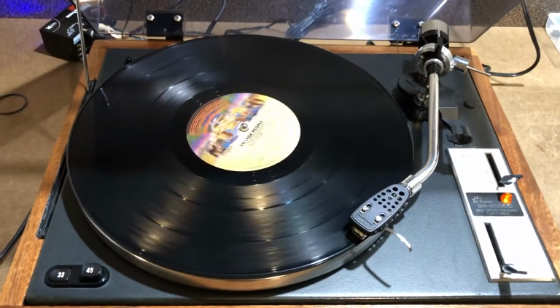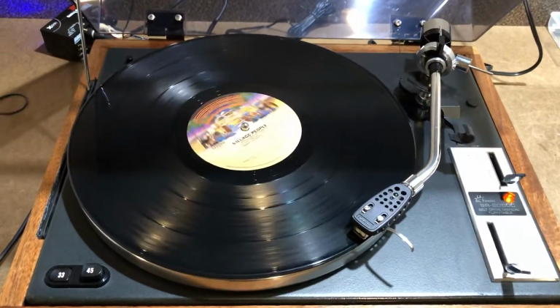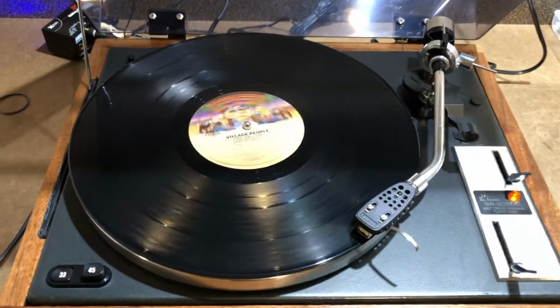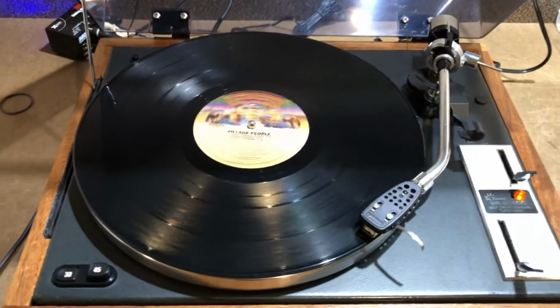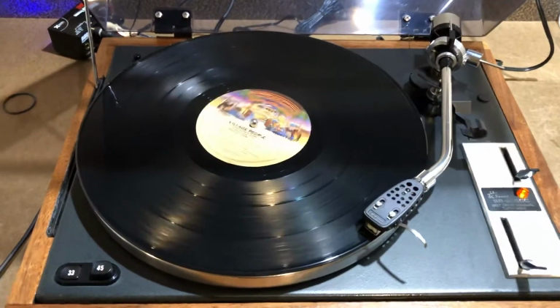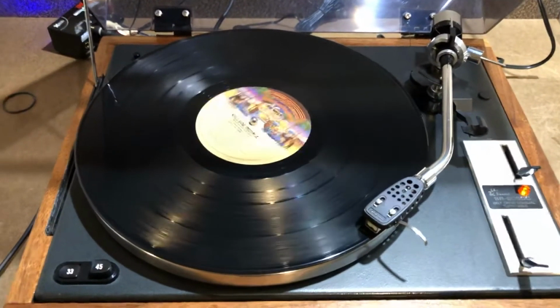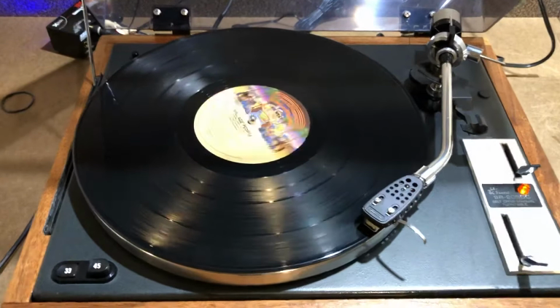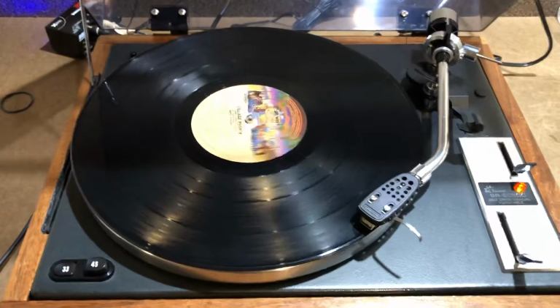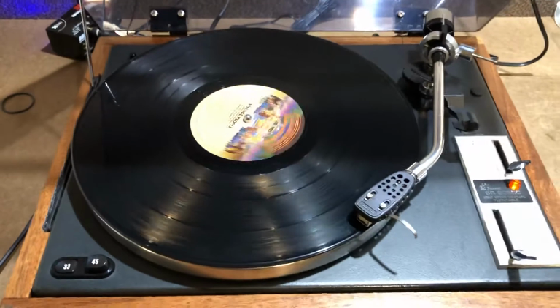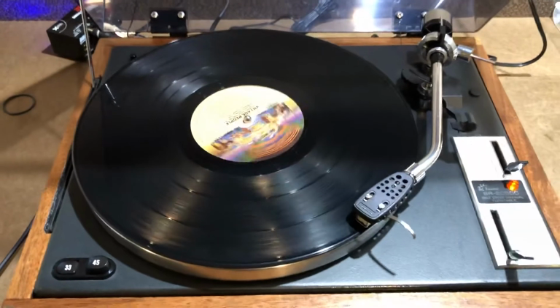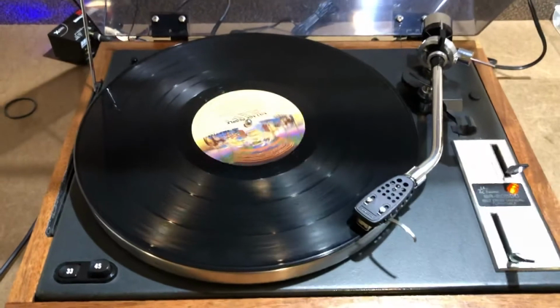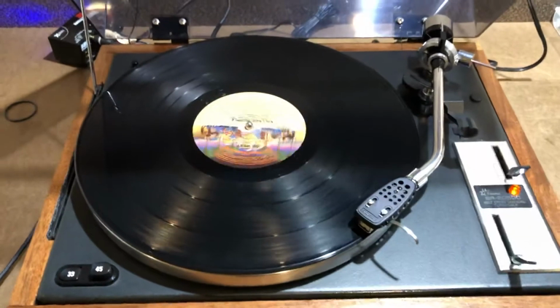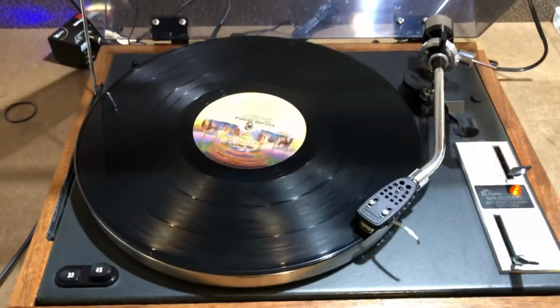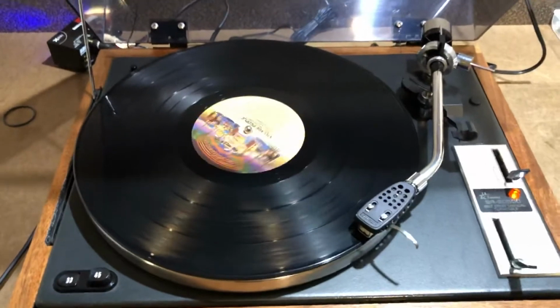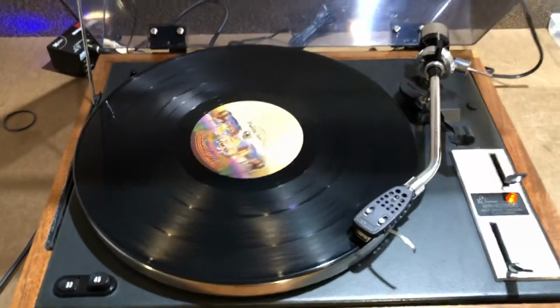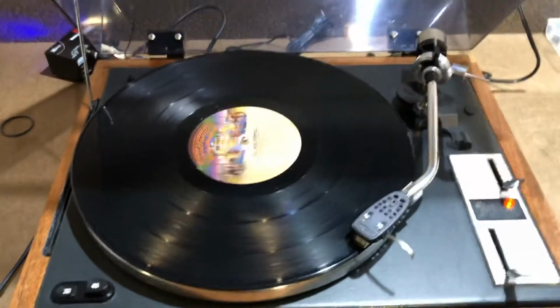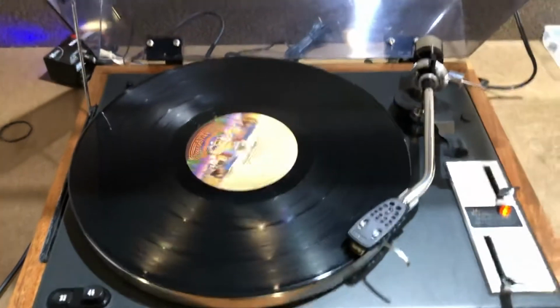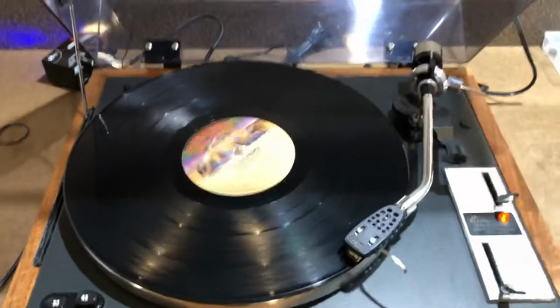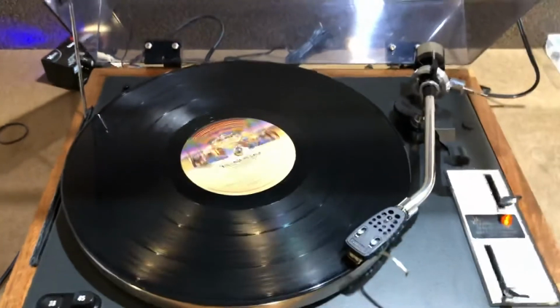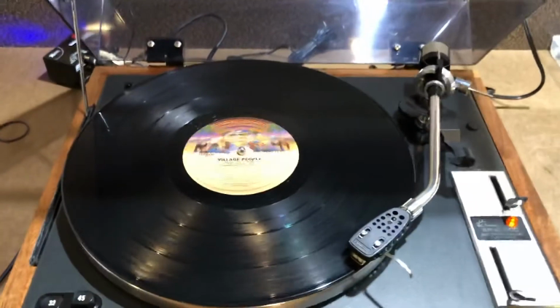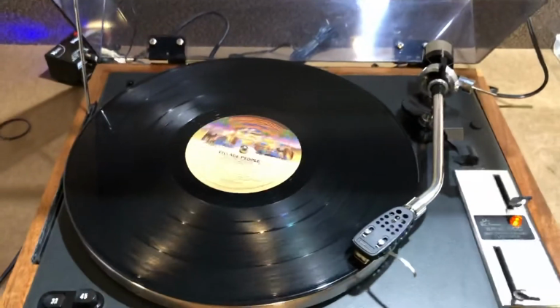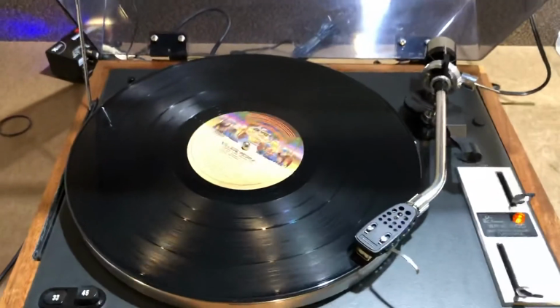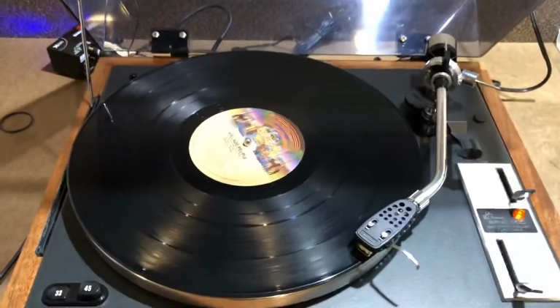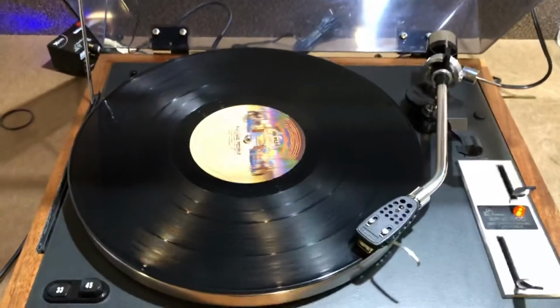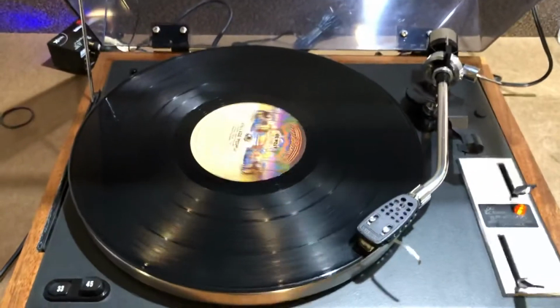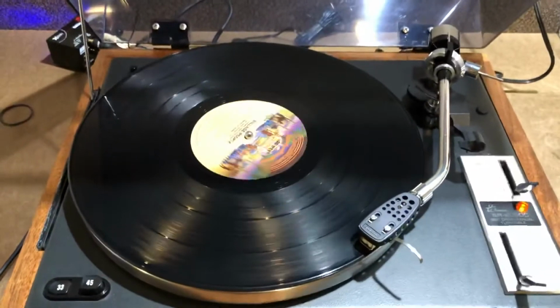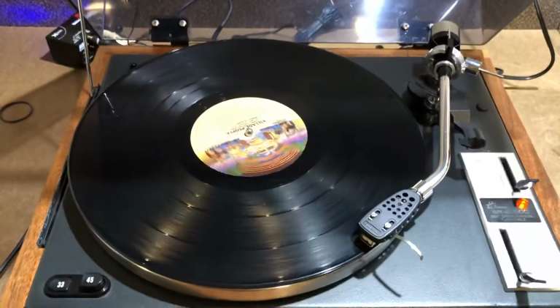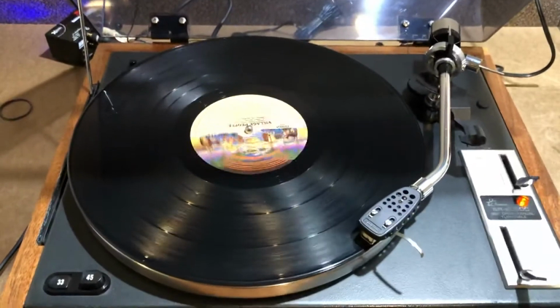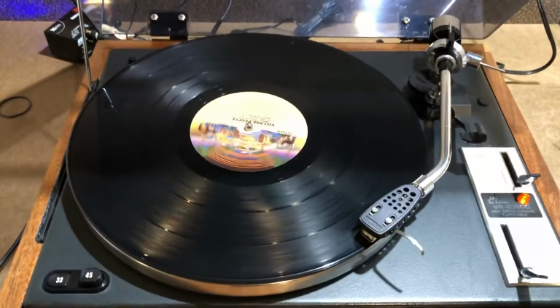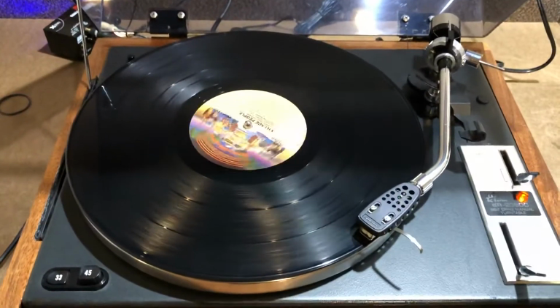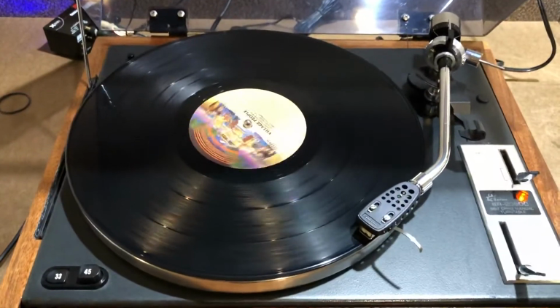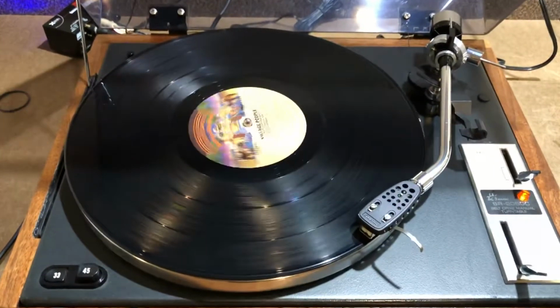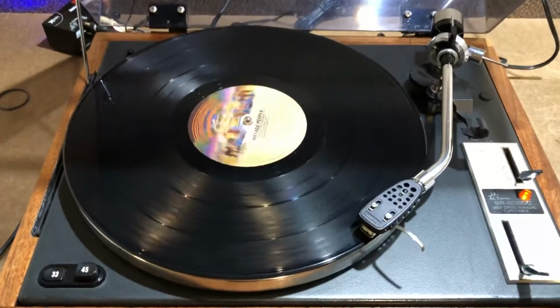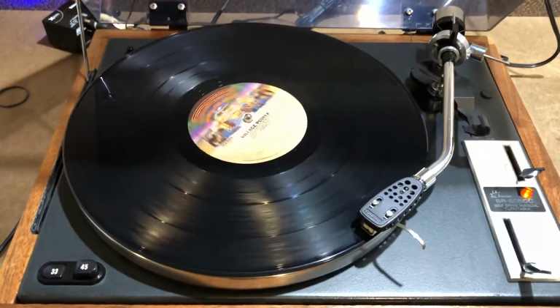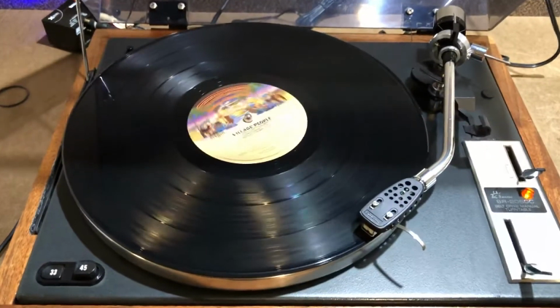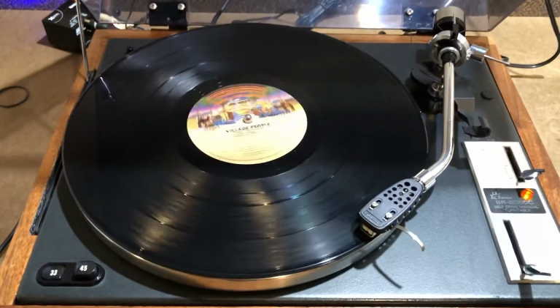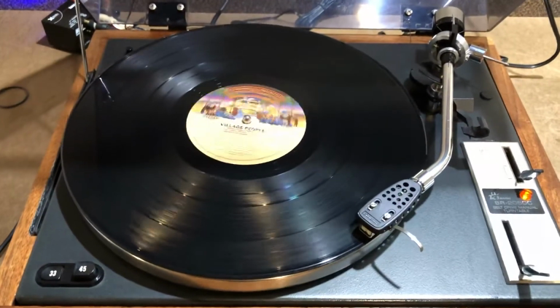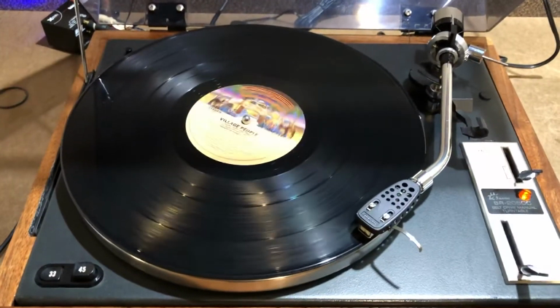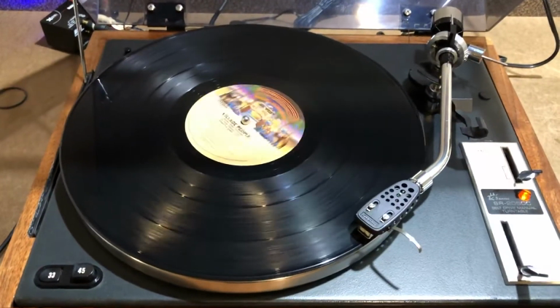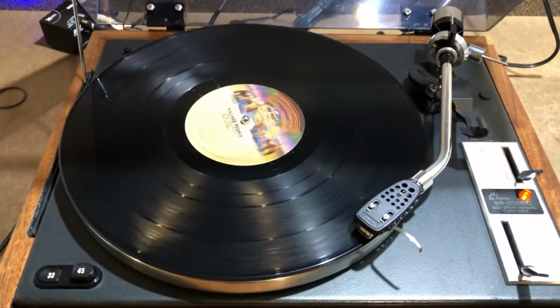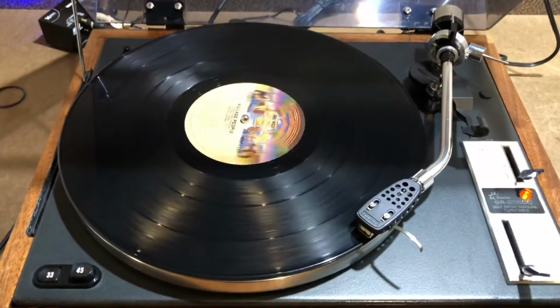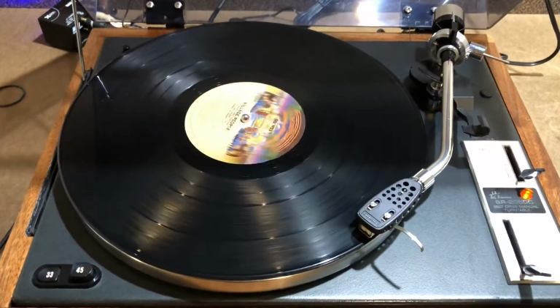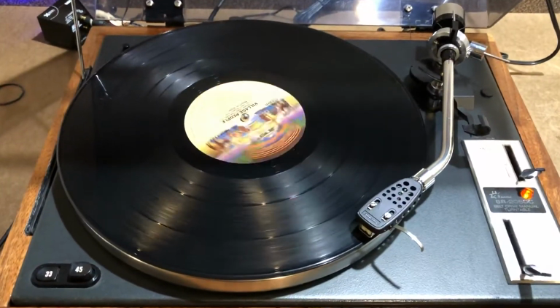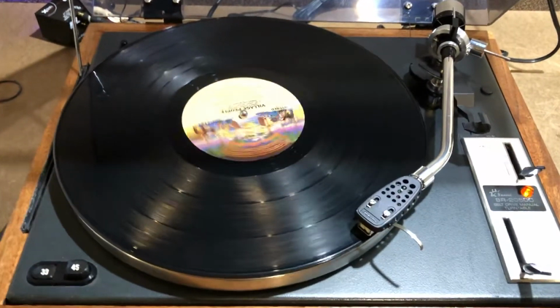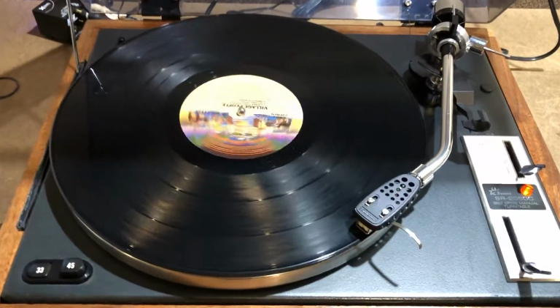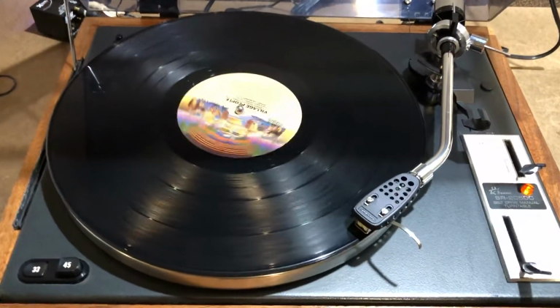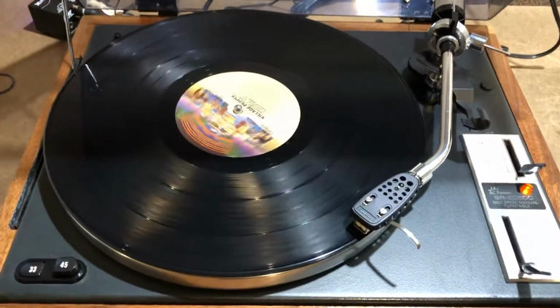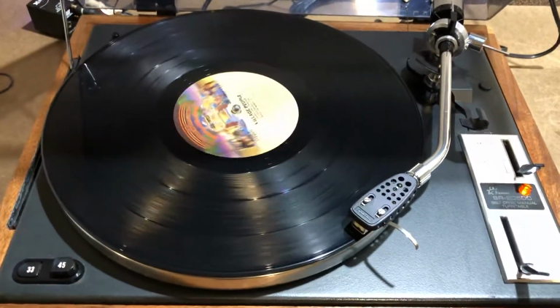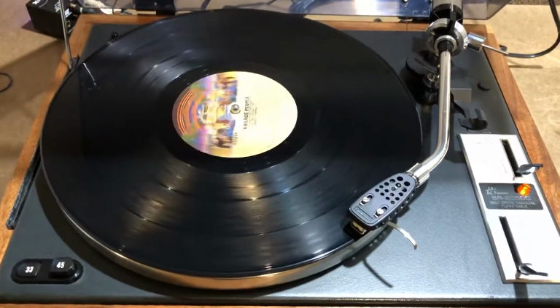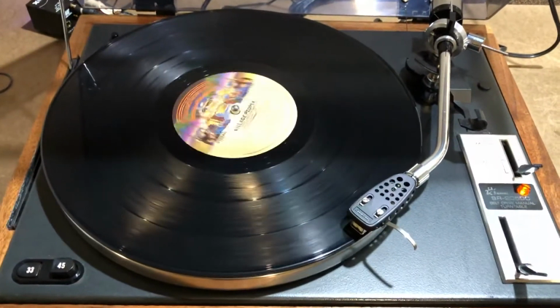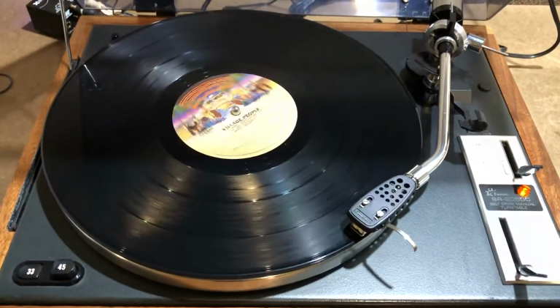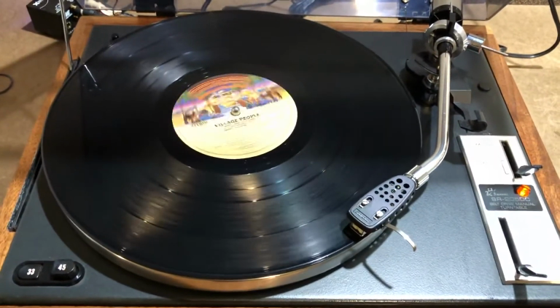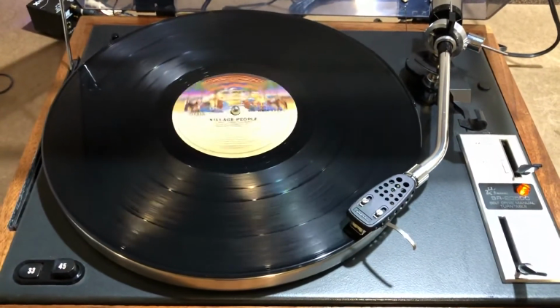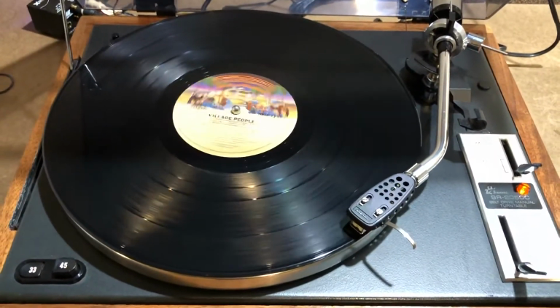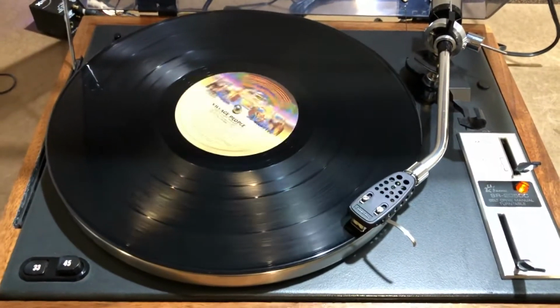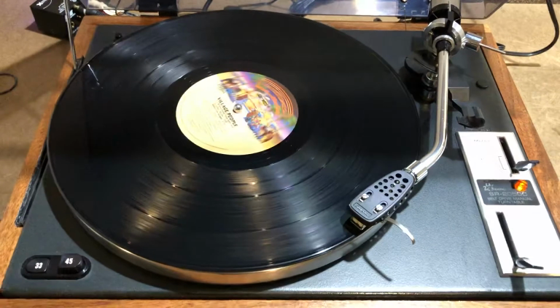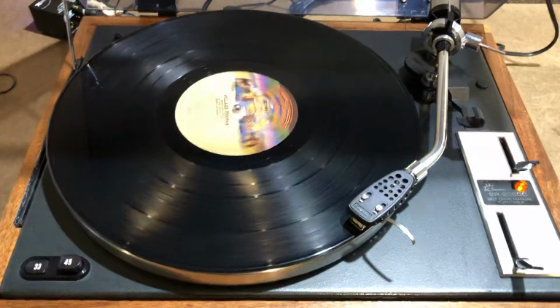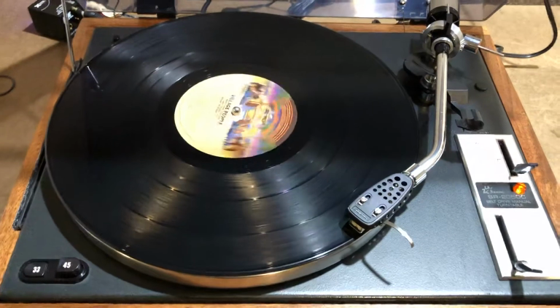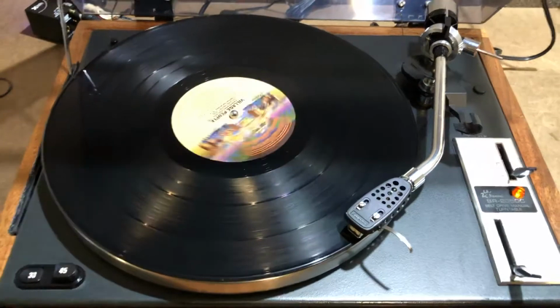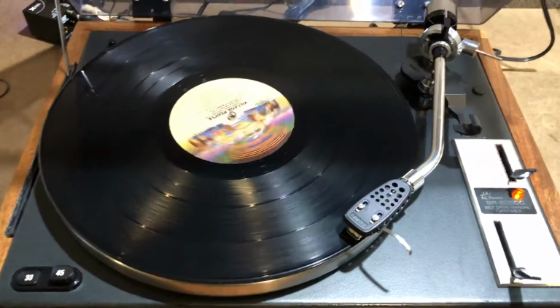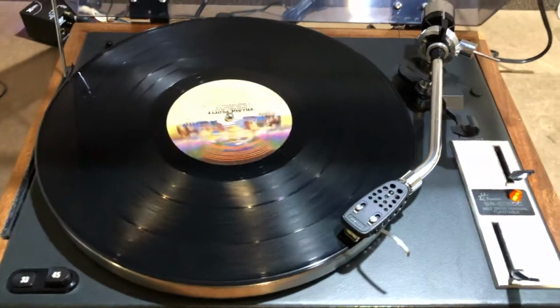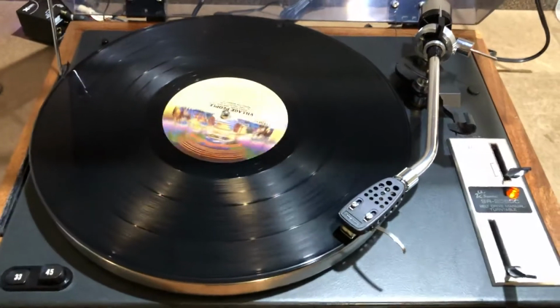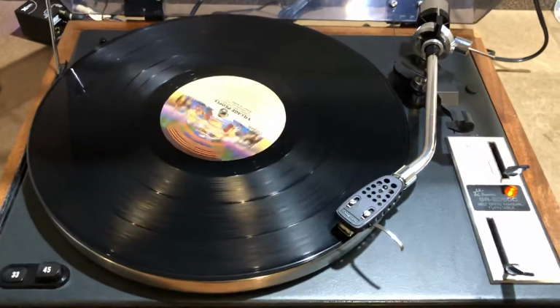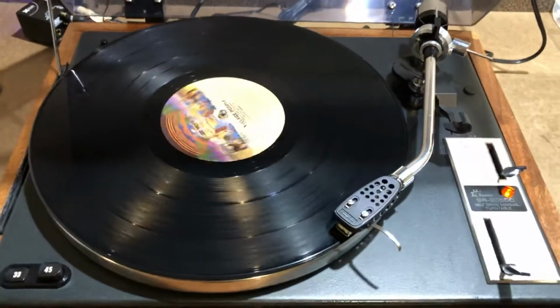It's an old Village People album. It's a little dirty — it's my test album.